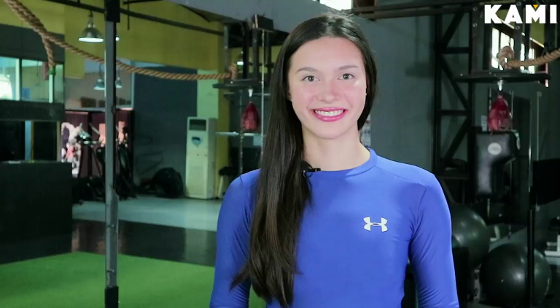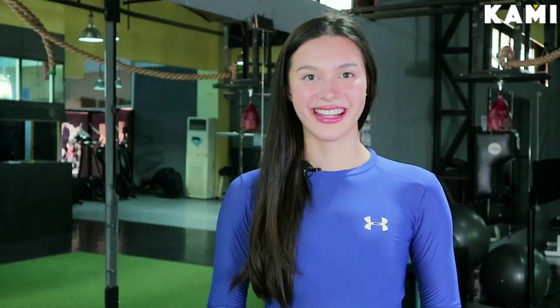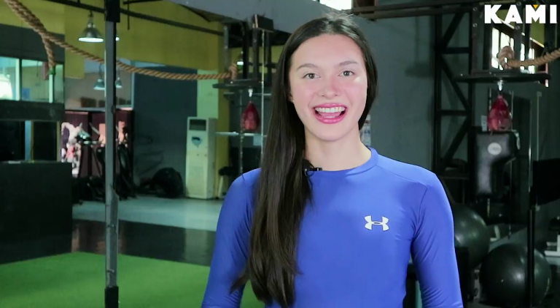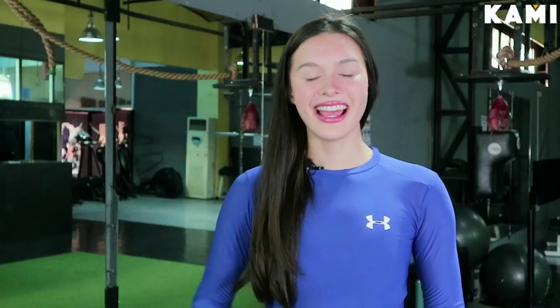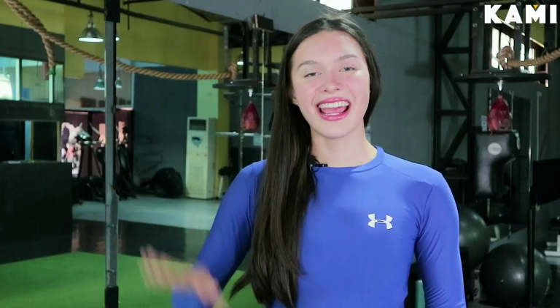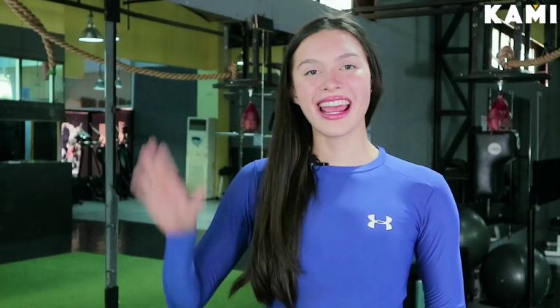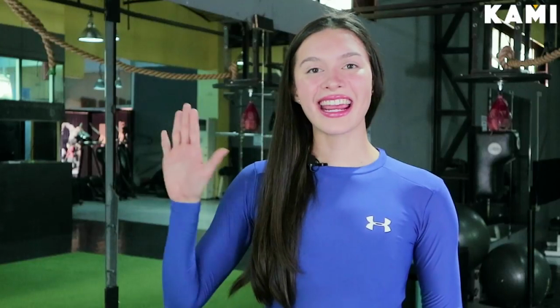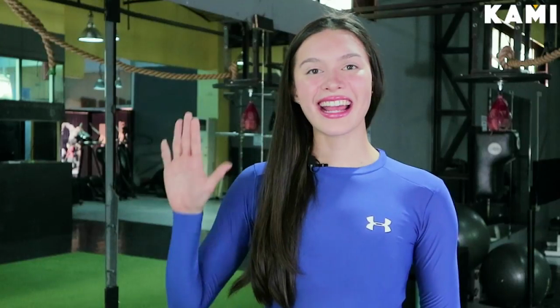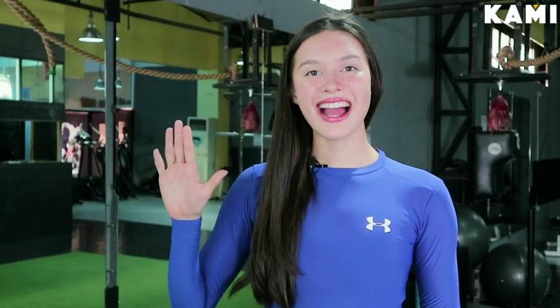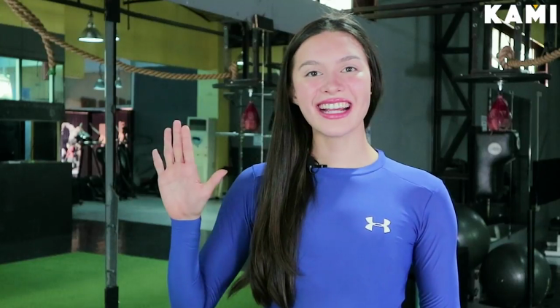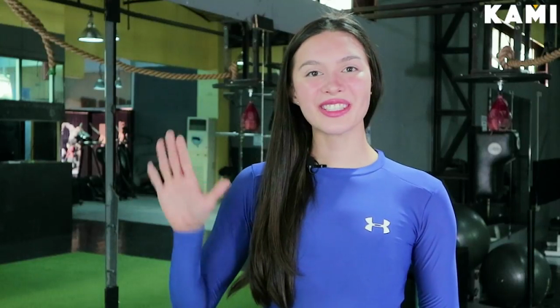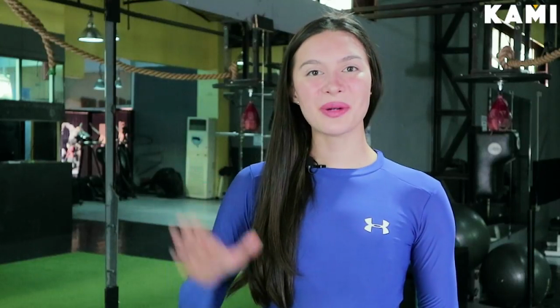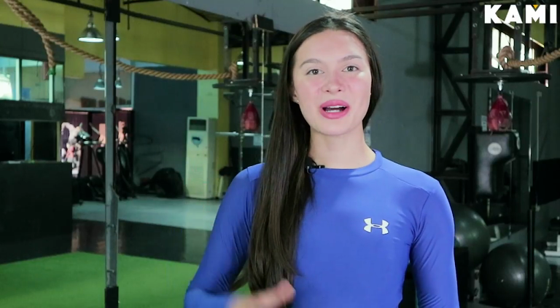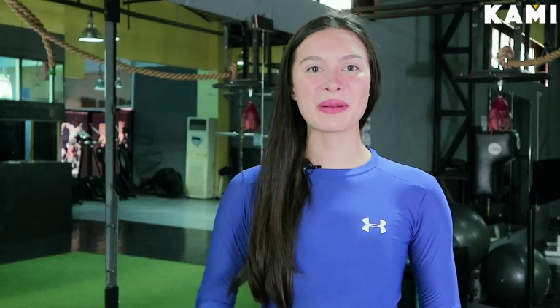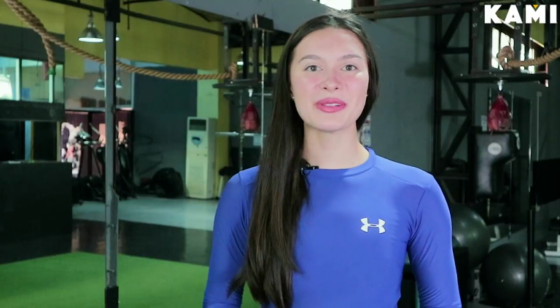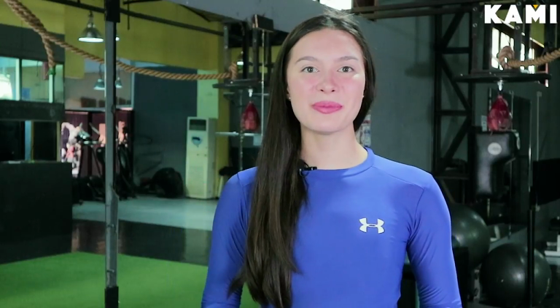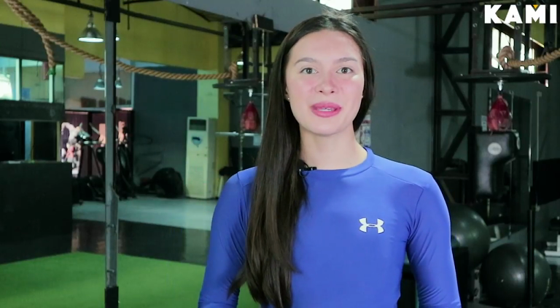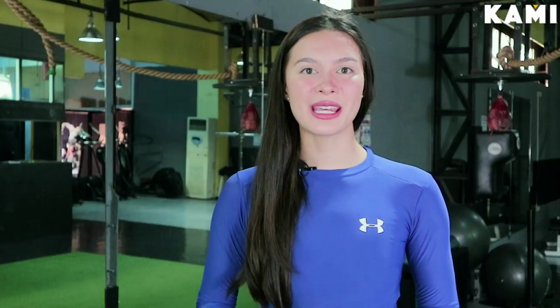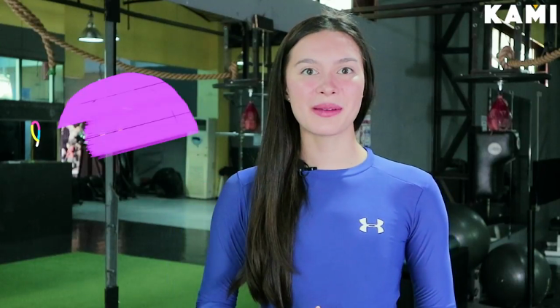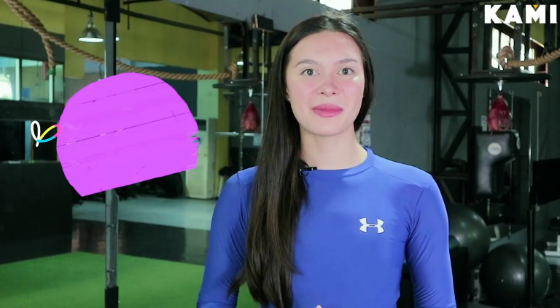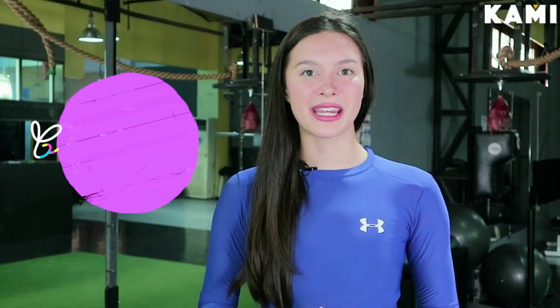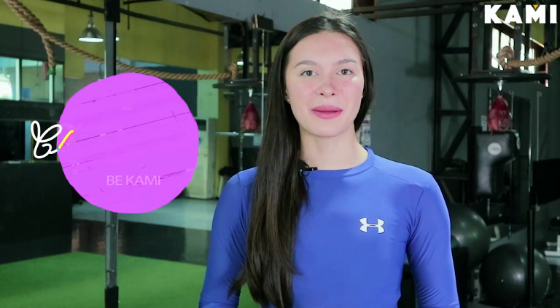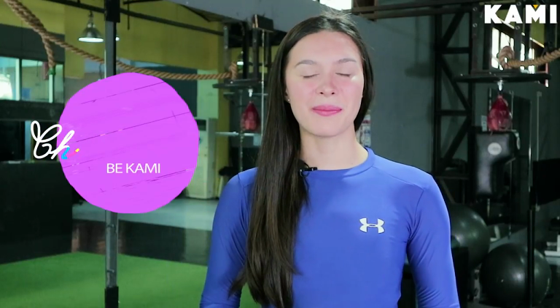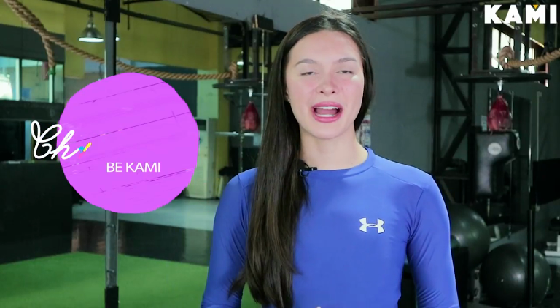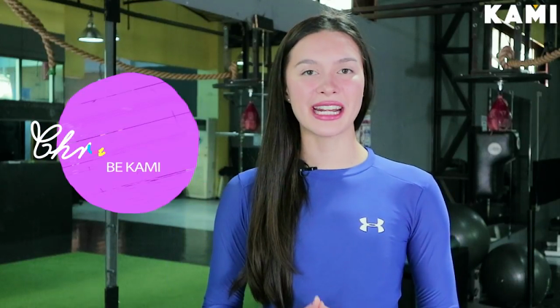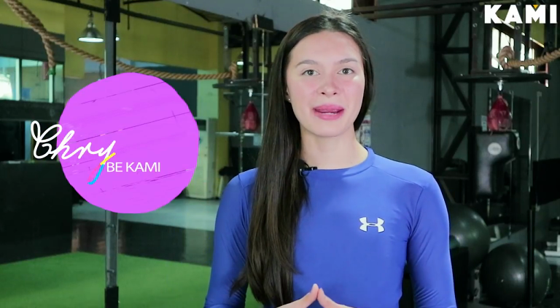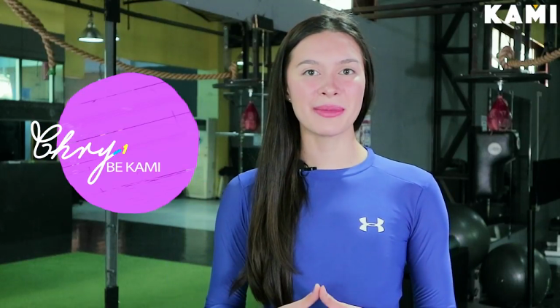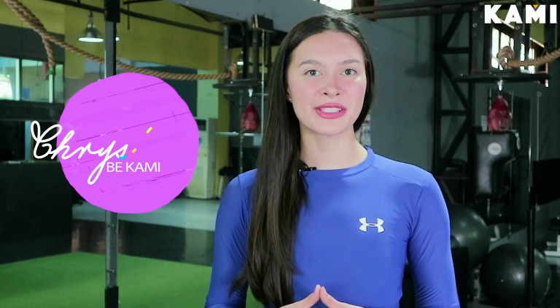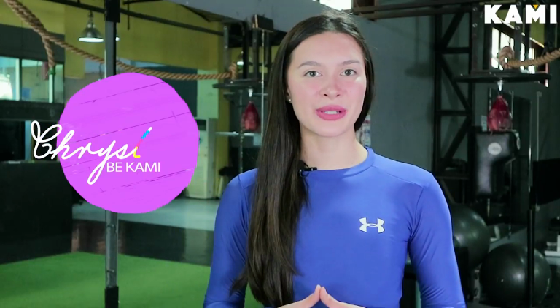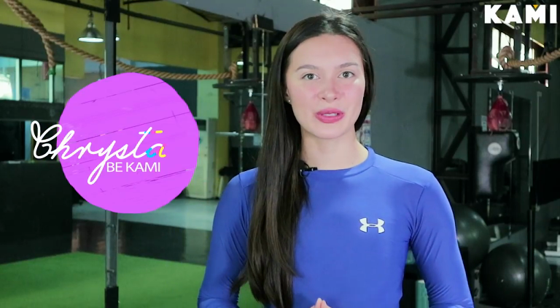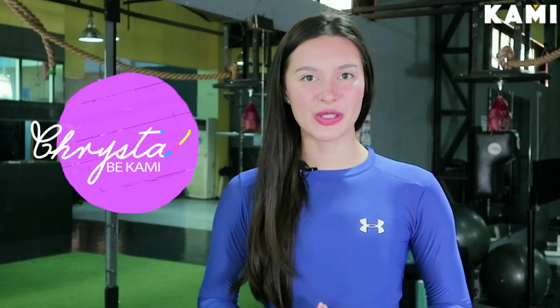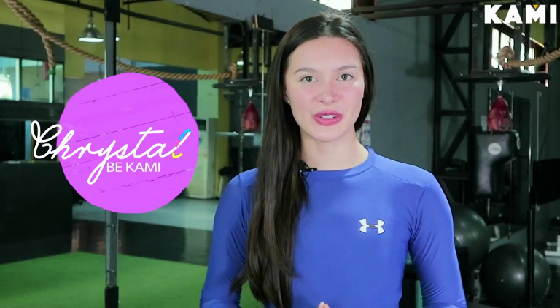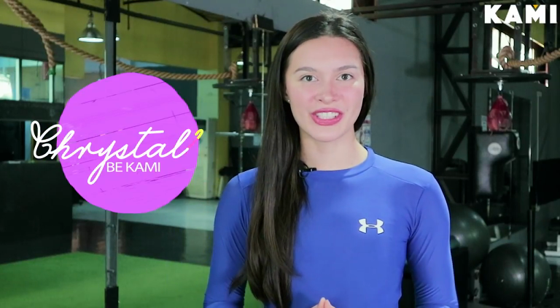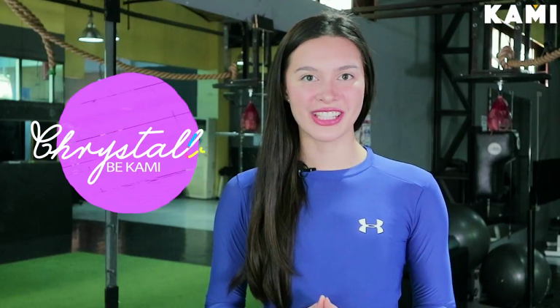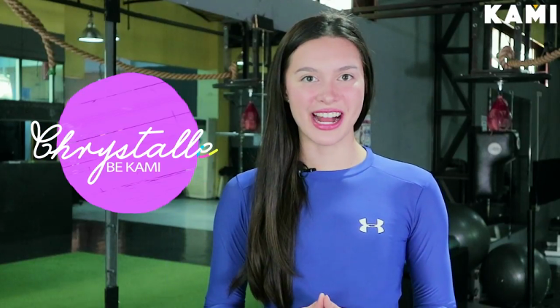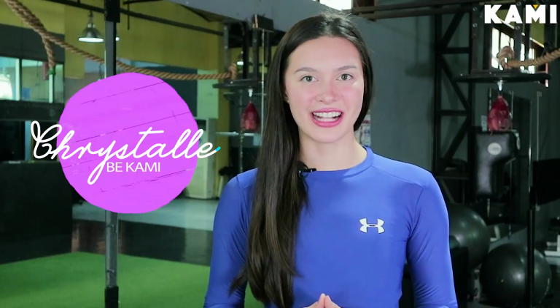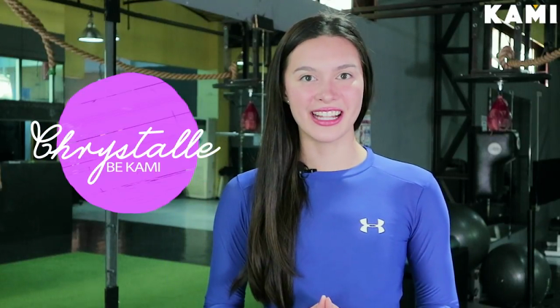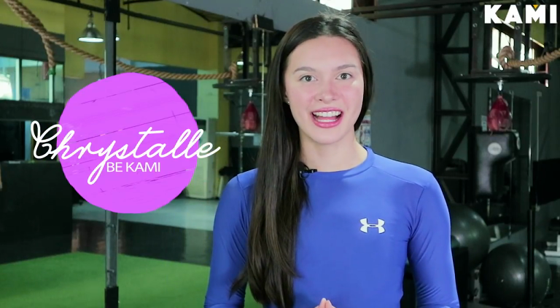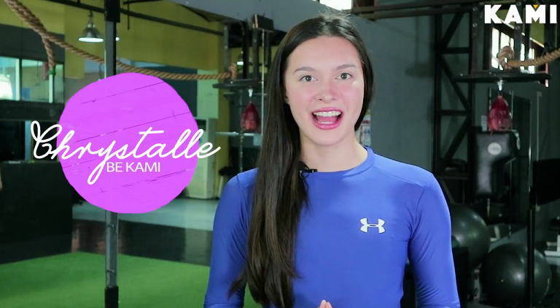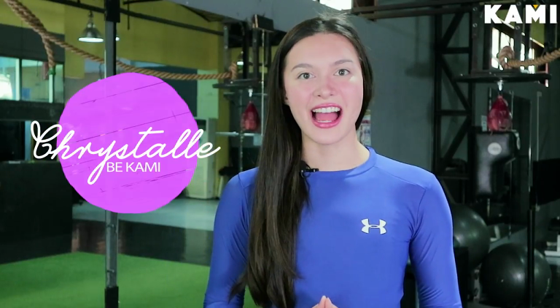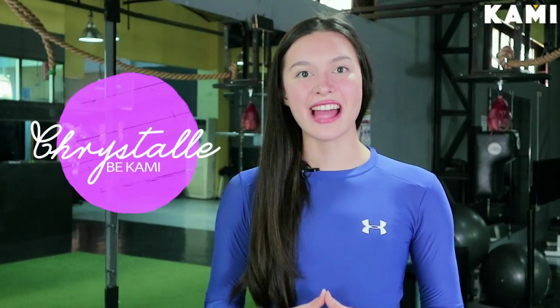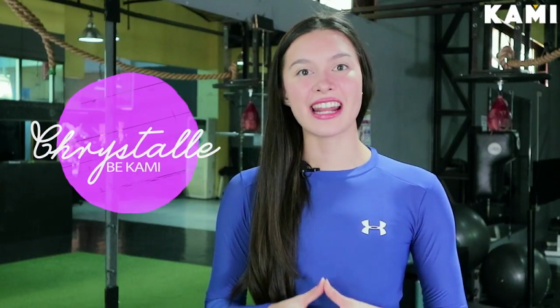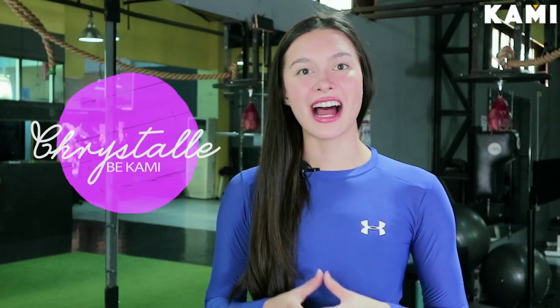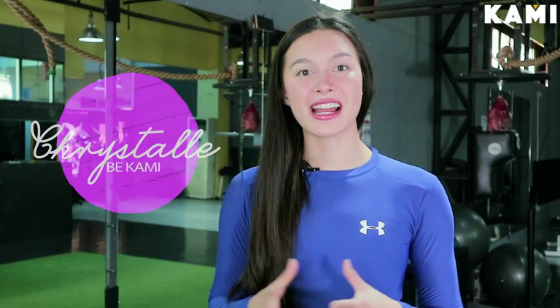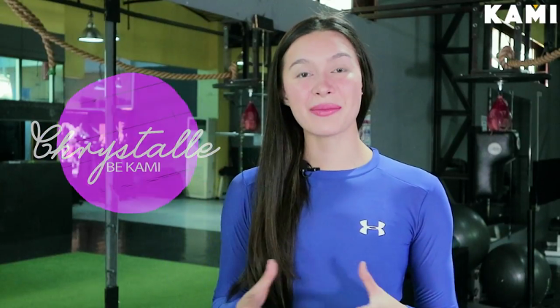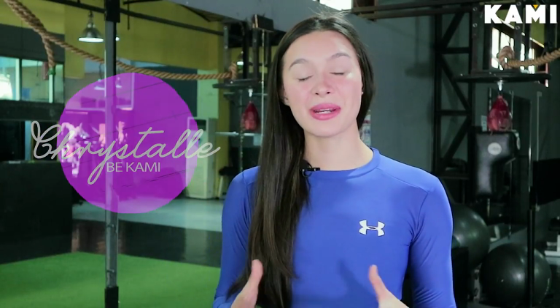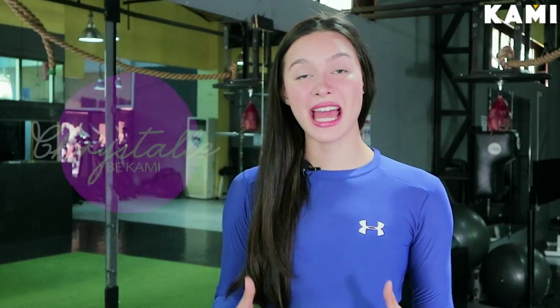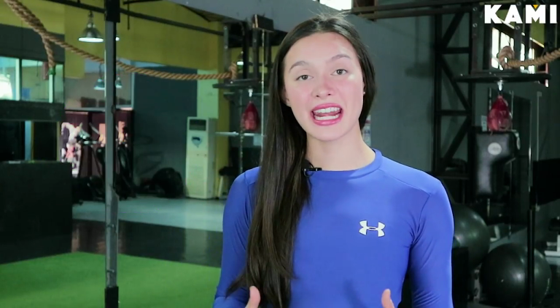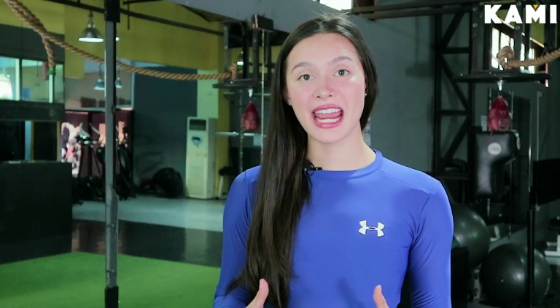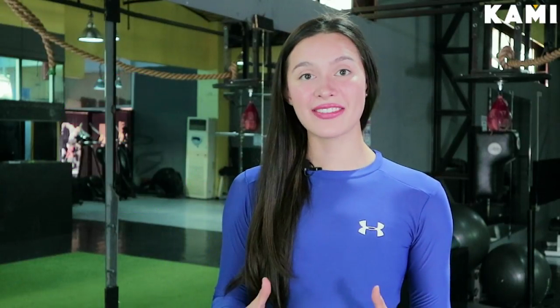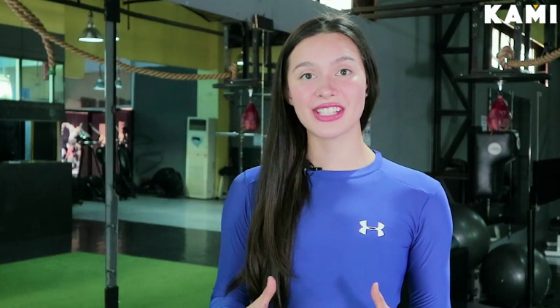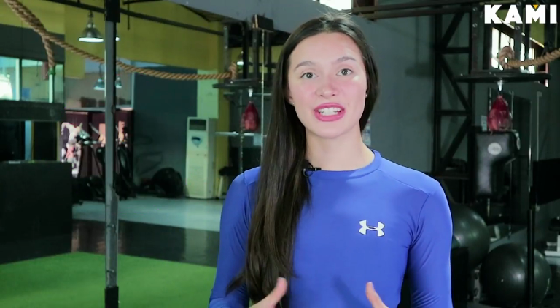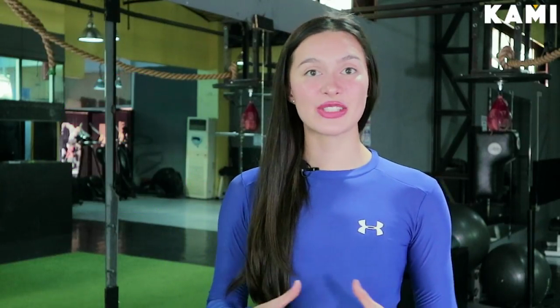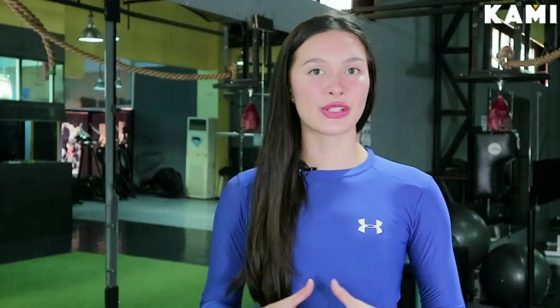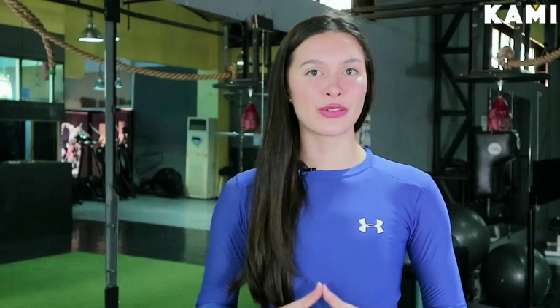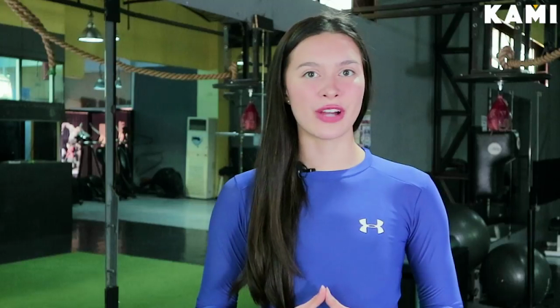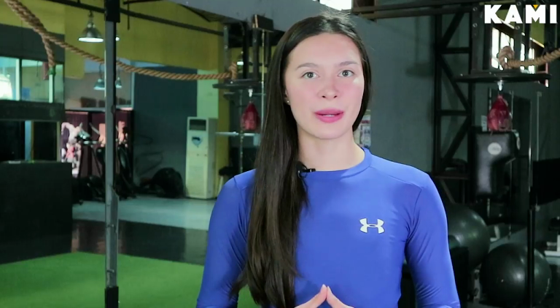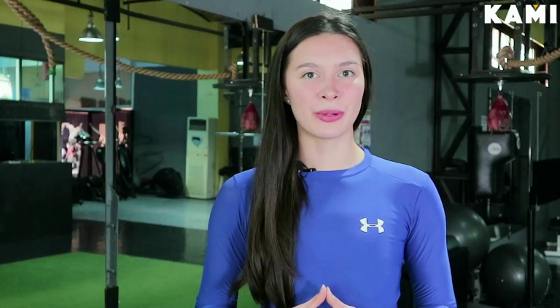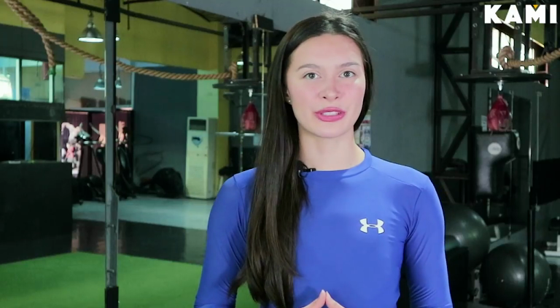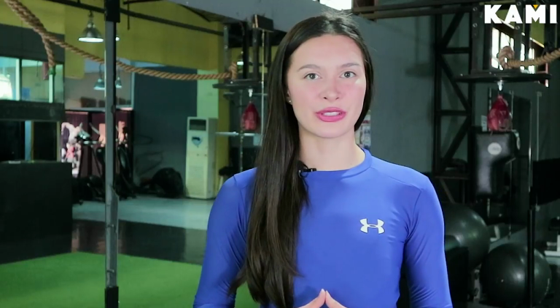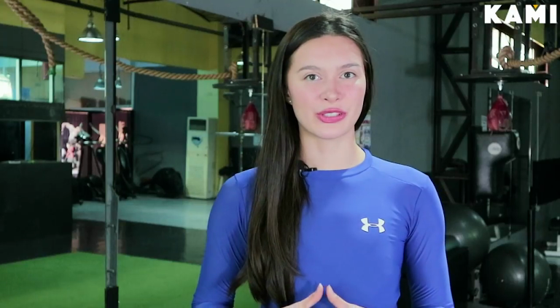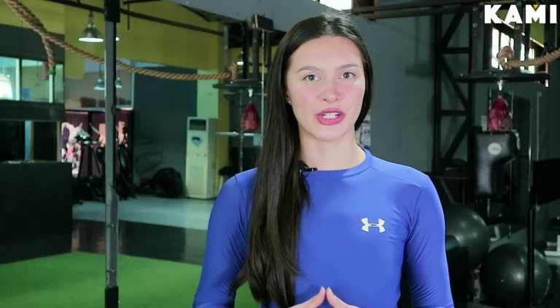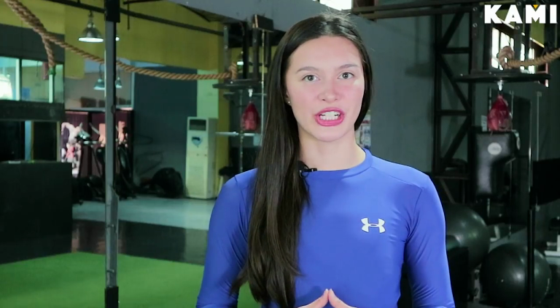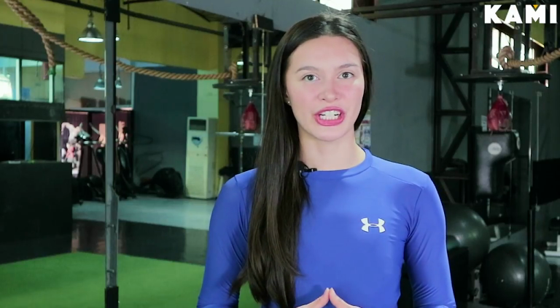Hey guys, welcome to Be Camille. My name is Coach Cristal and I am an NAFC certified personal trainer.